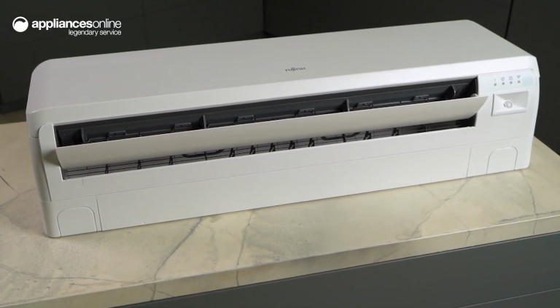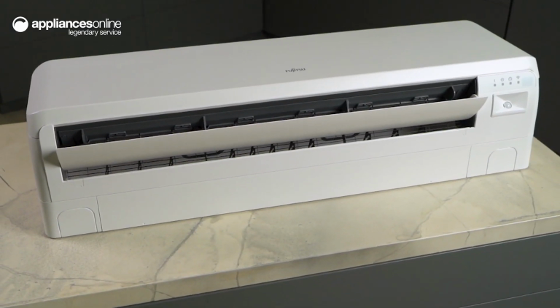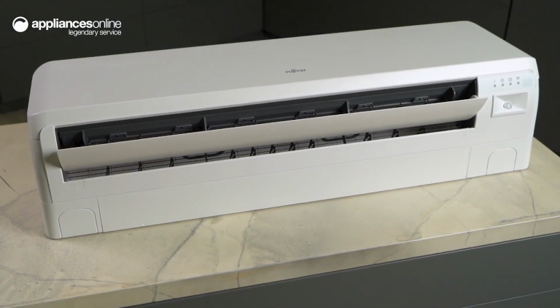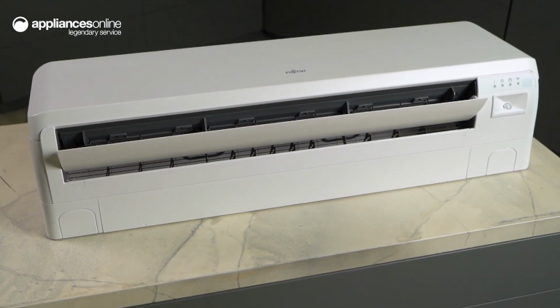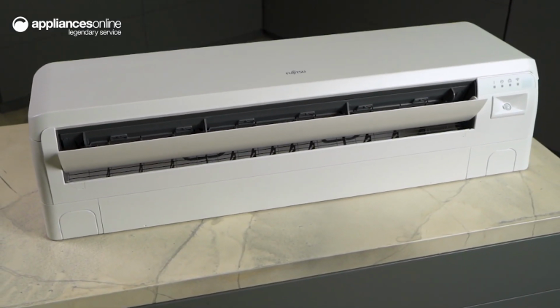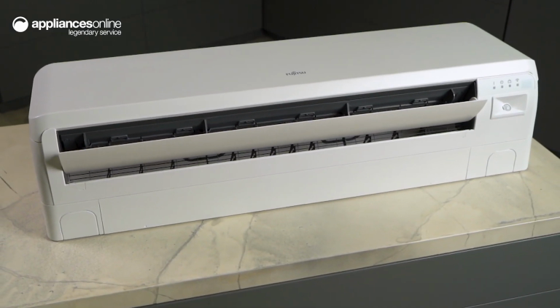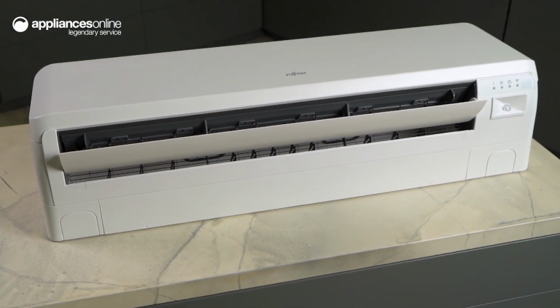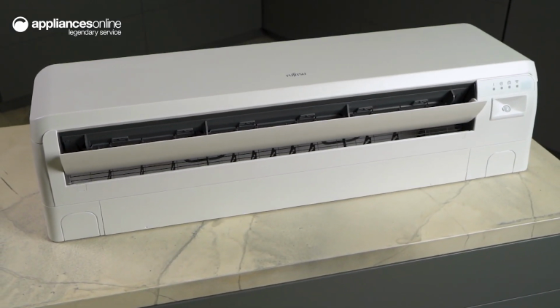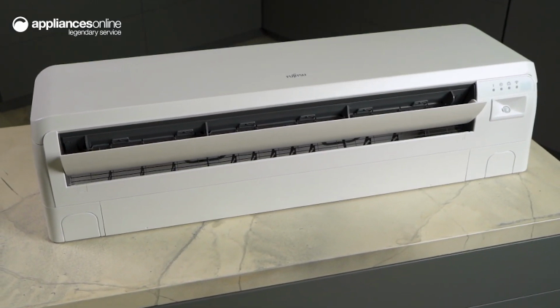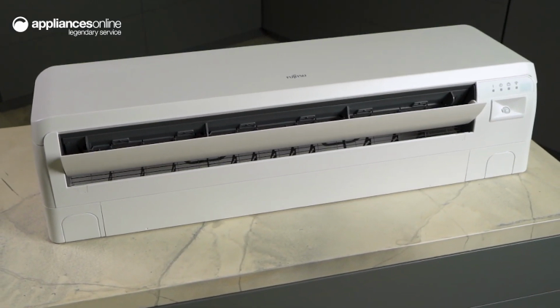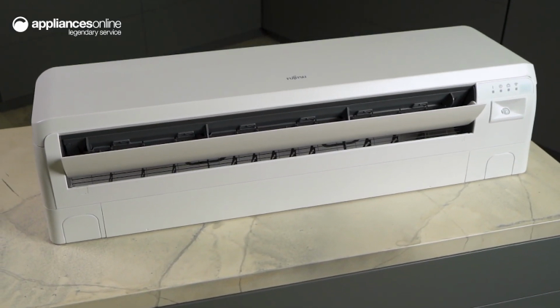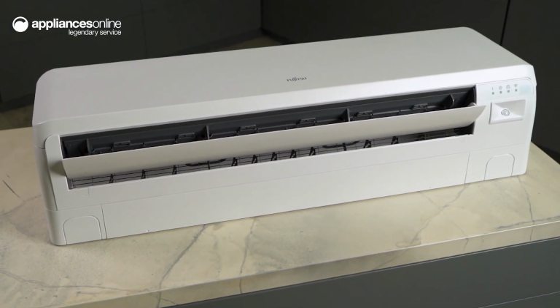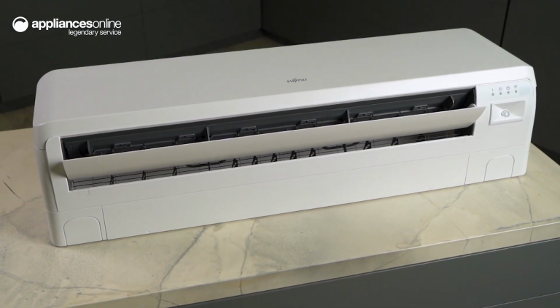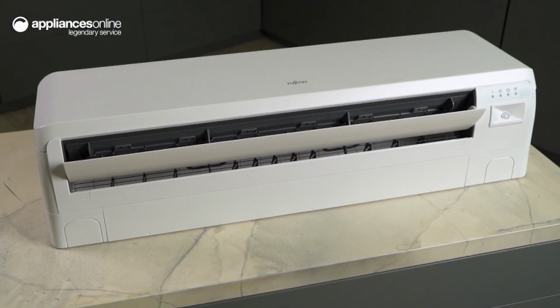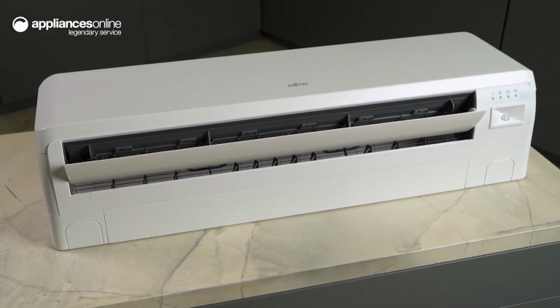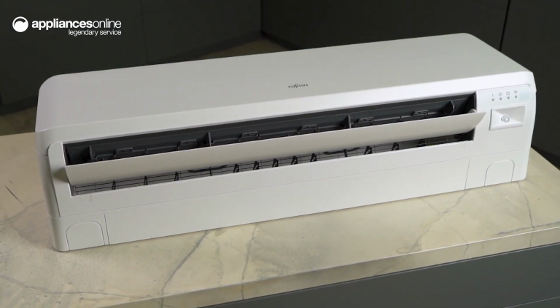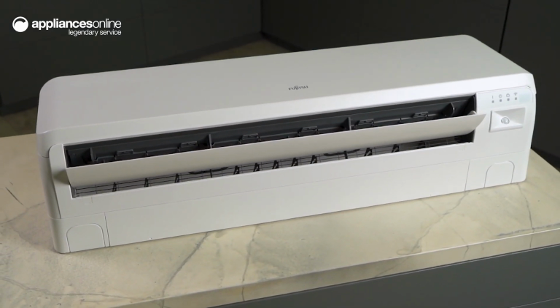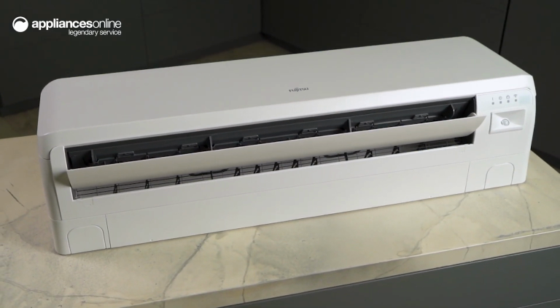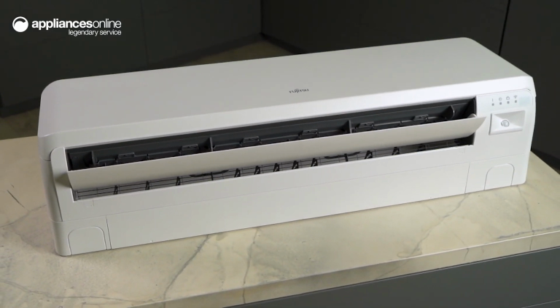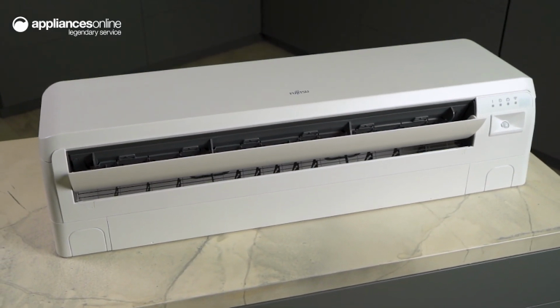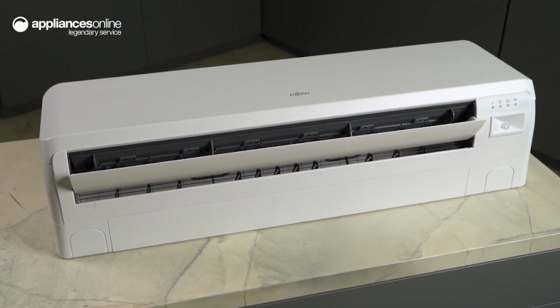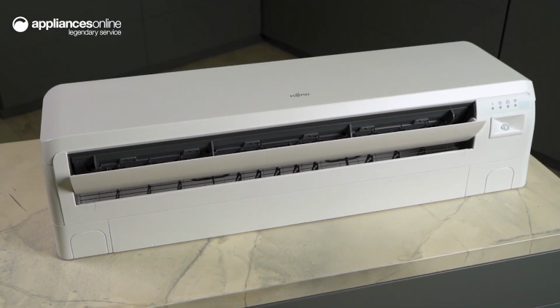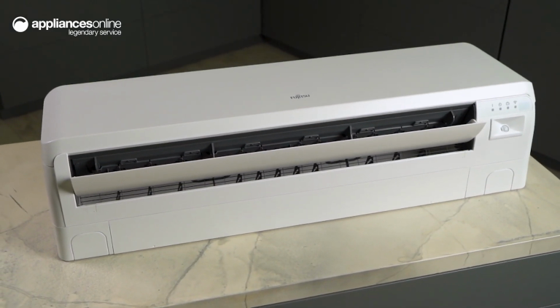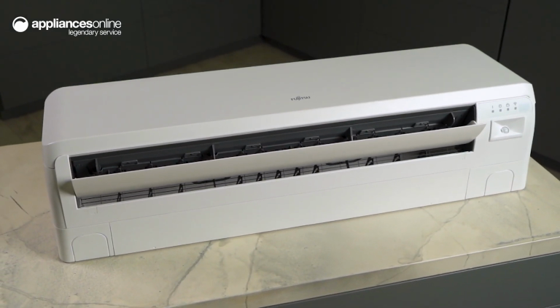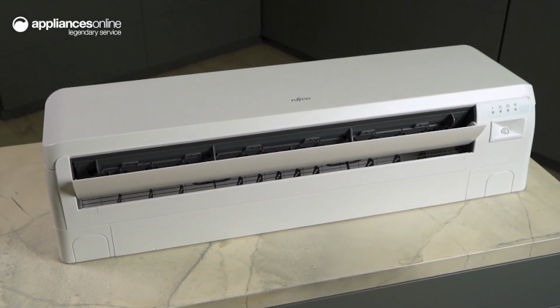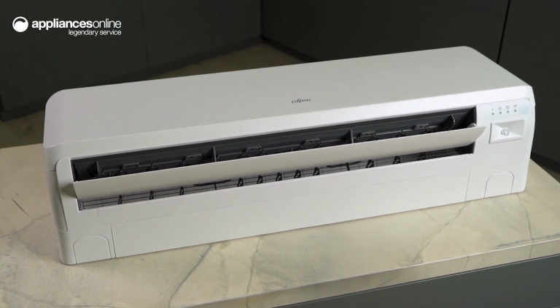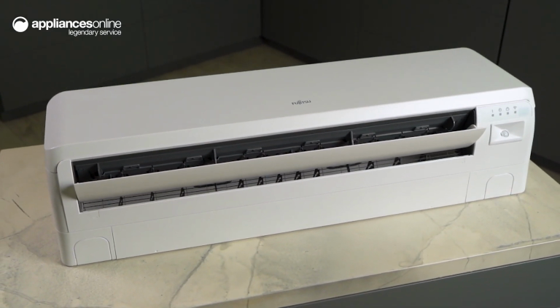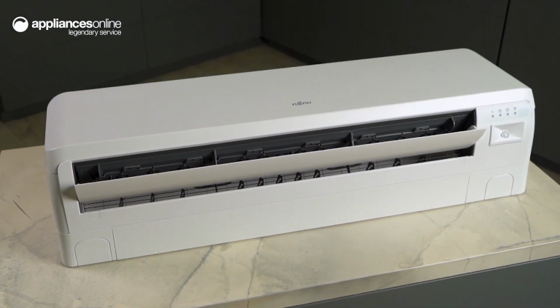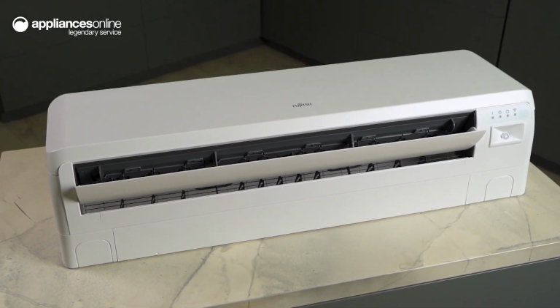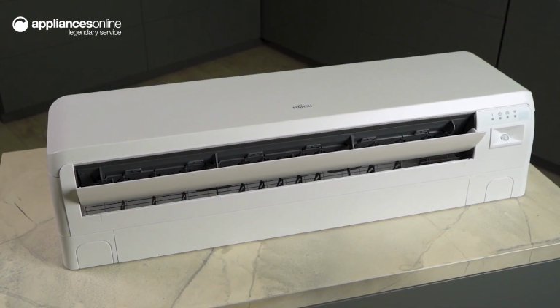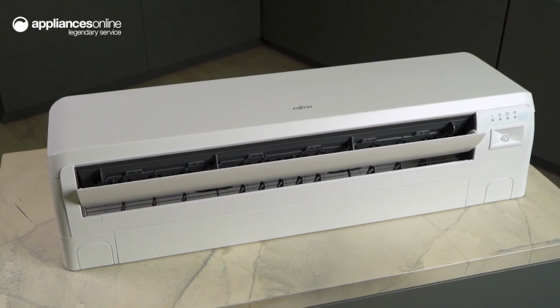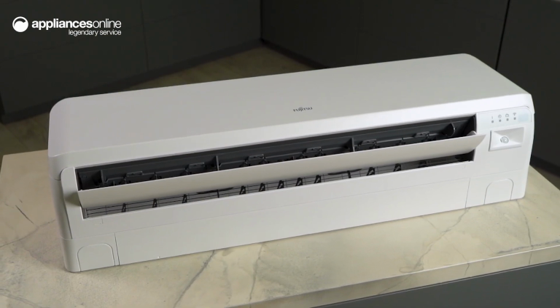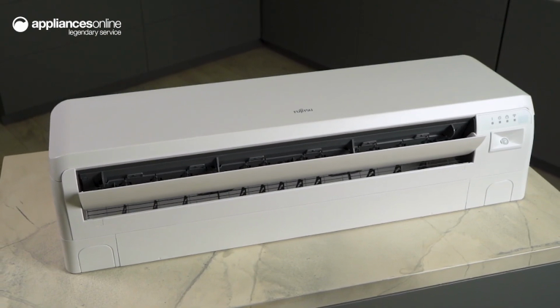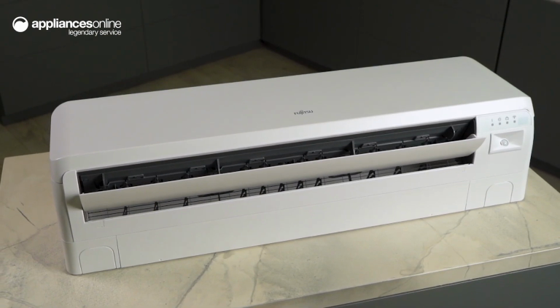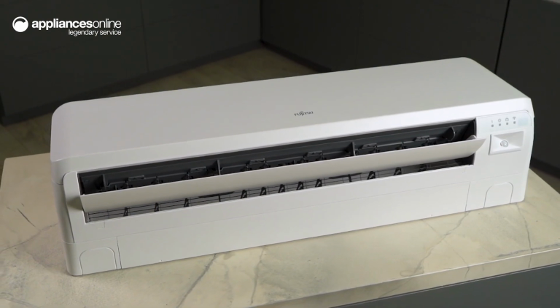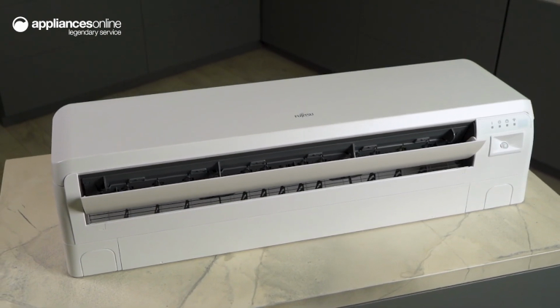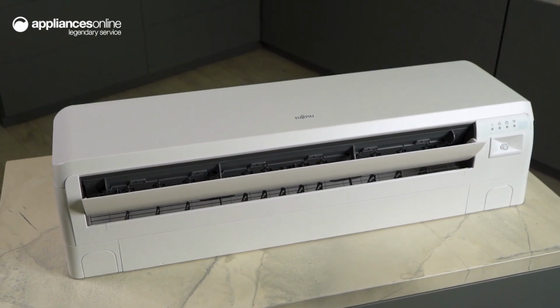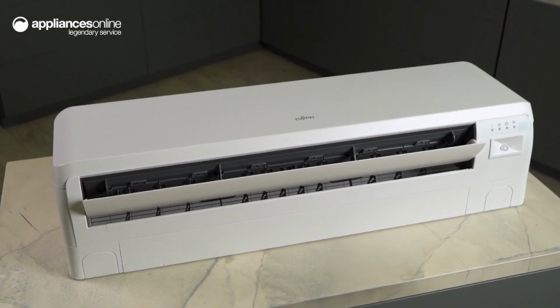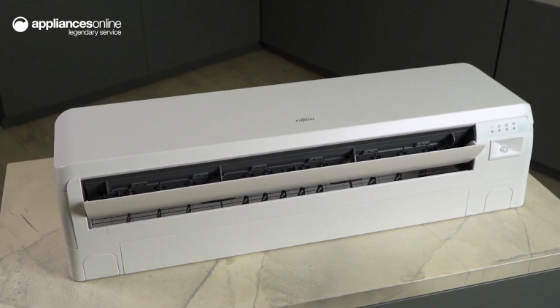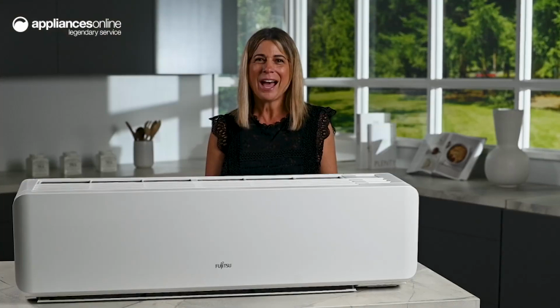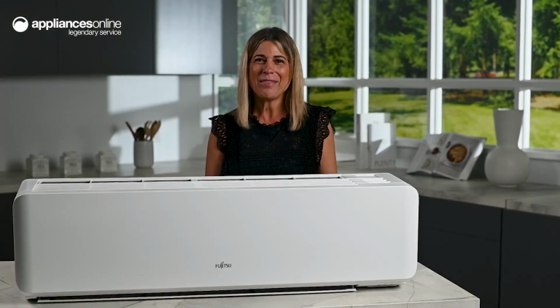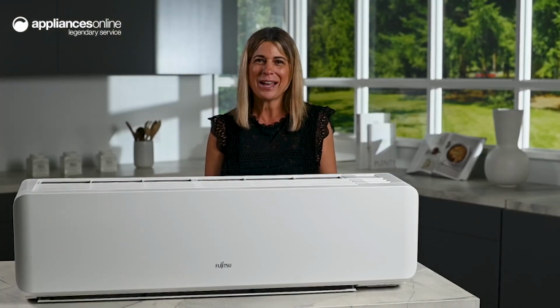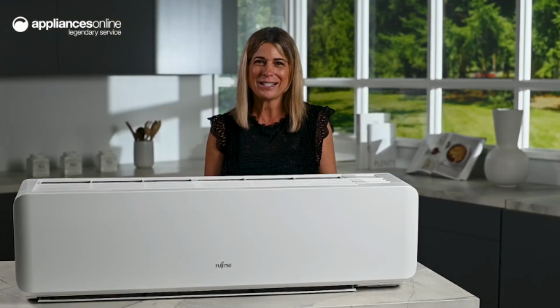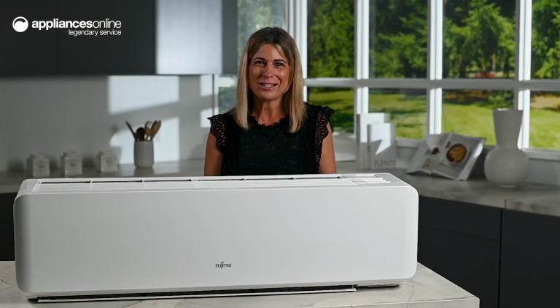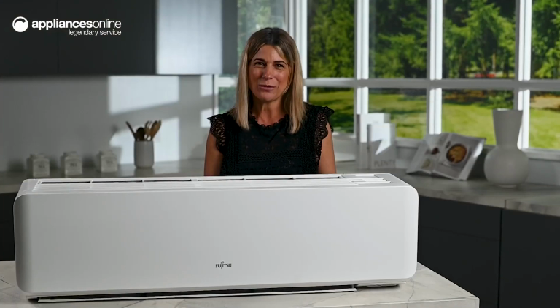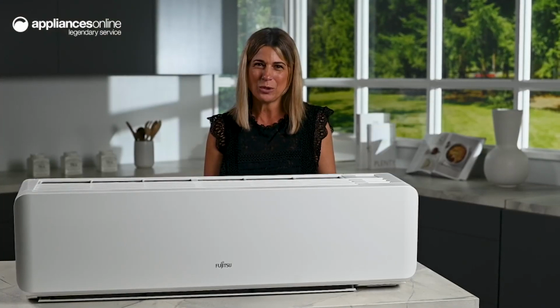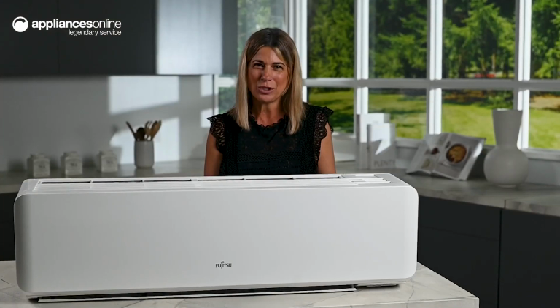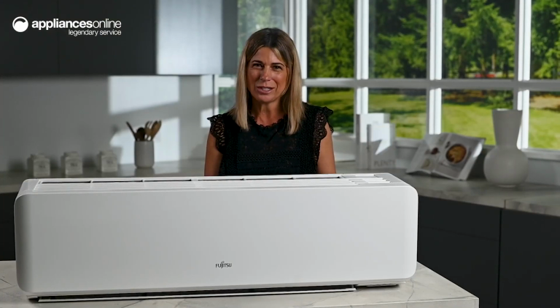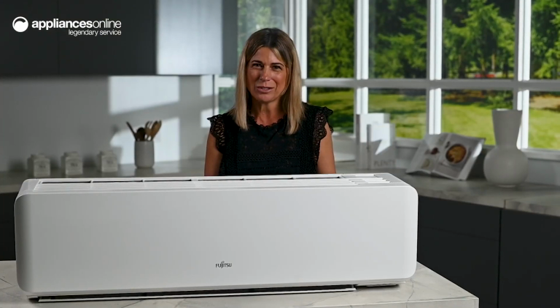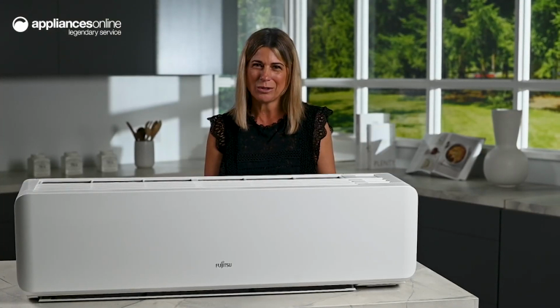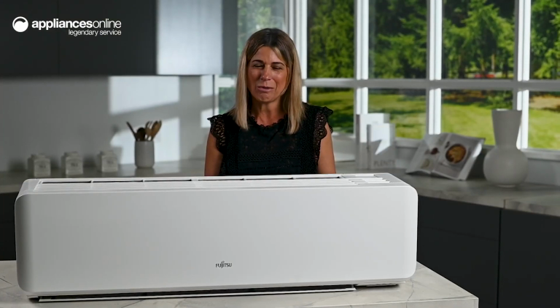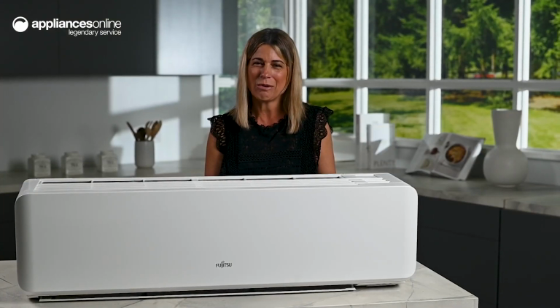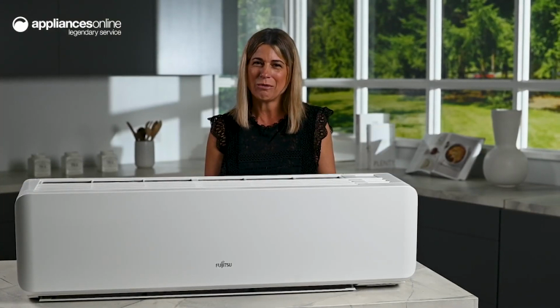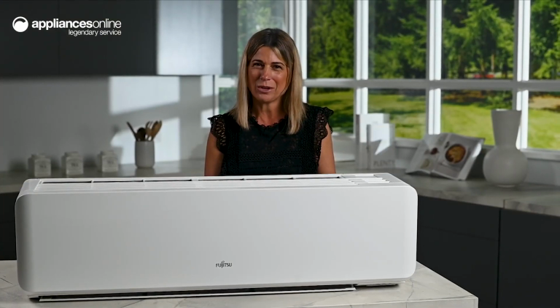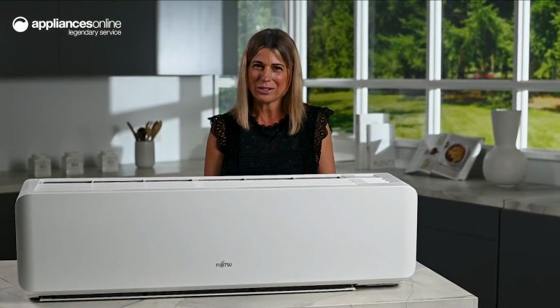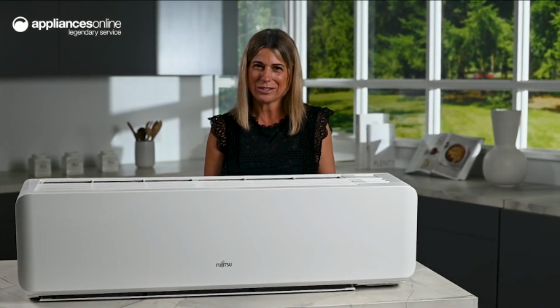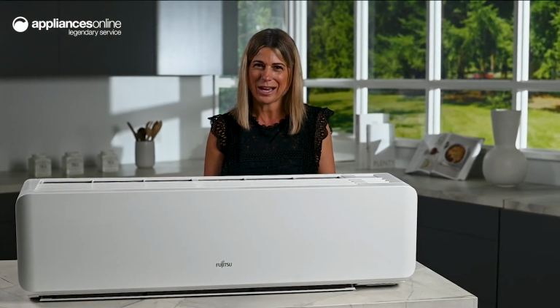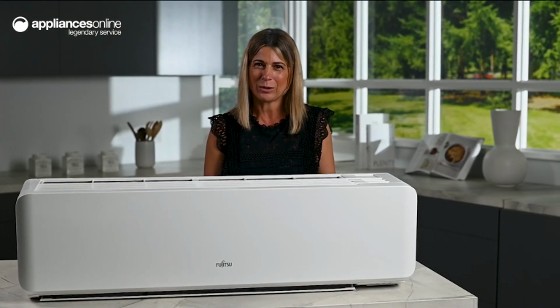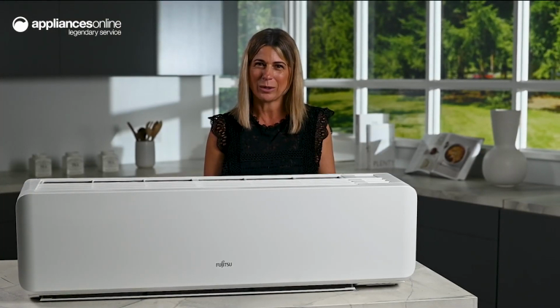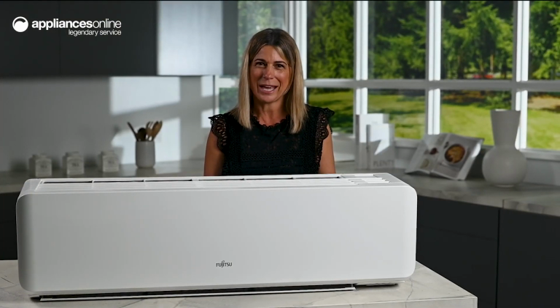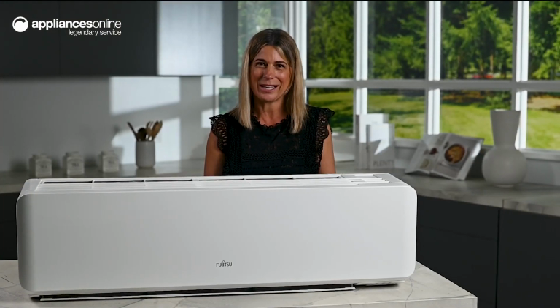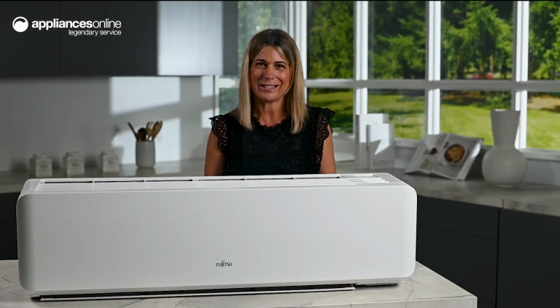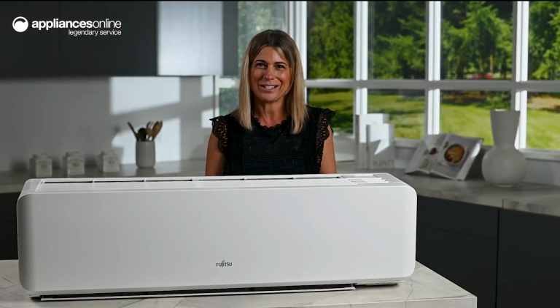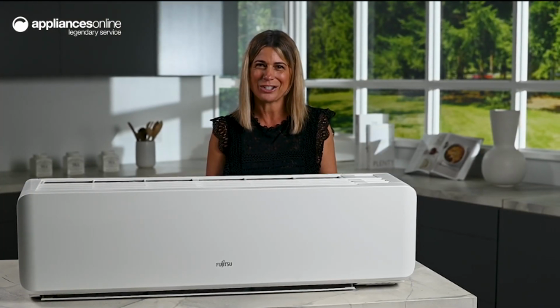And that's the Fujitsu Reverse Cycle Air Conditioner — your complete solution for home comfort.